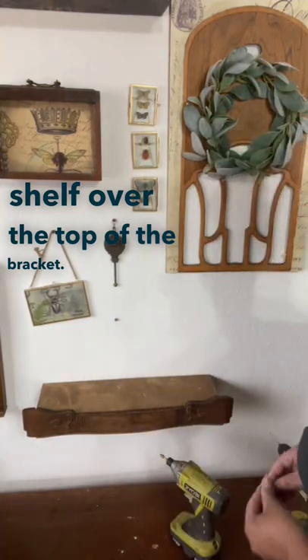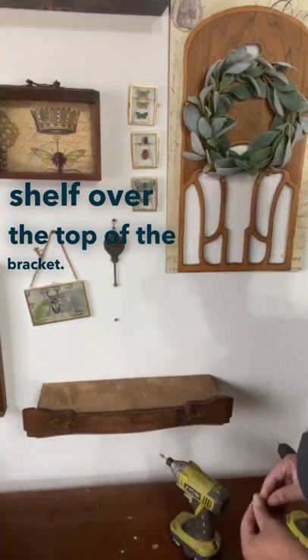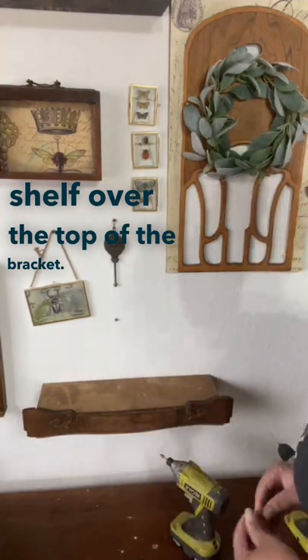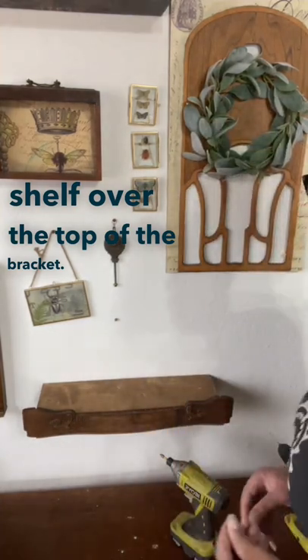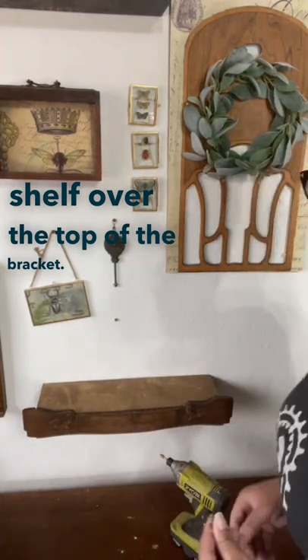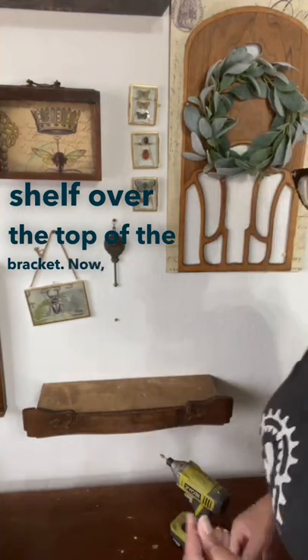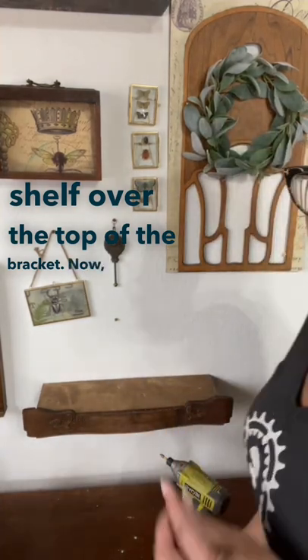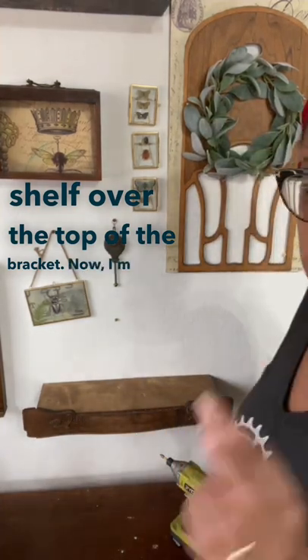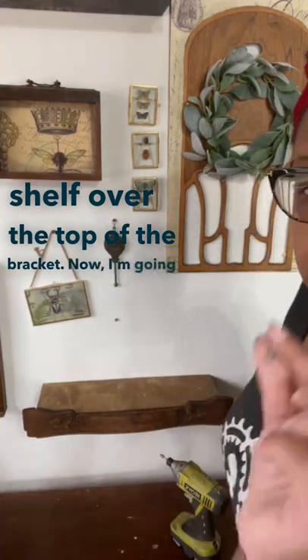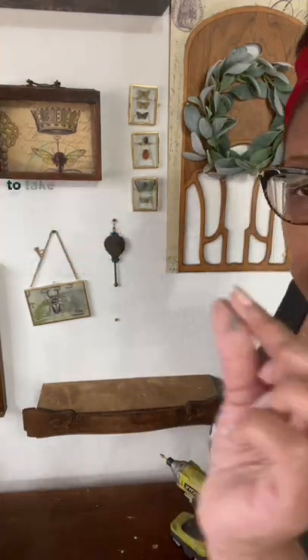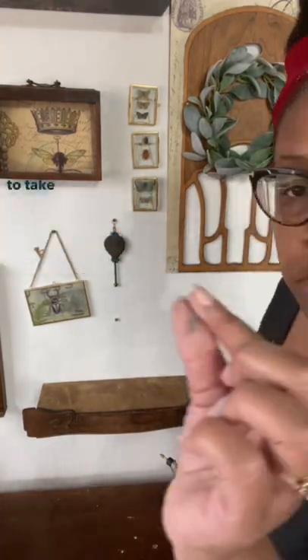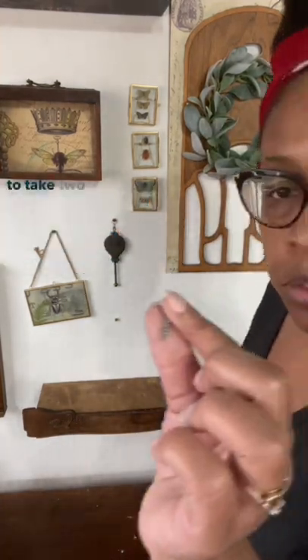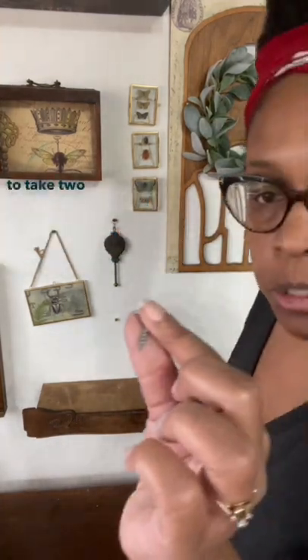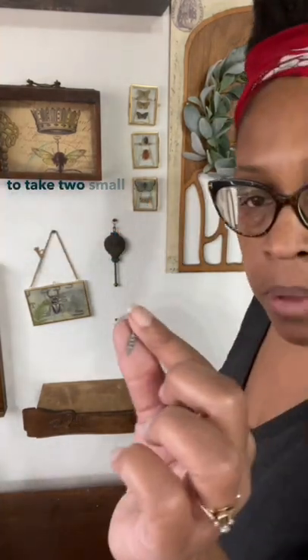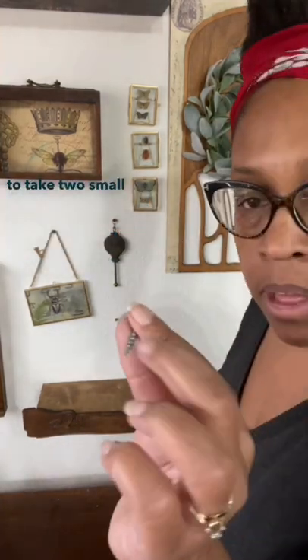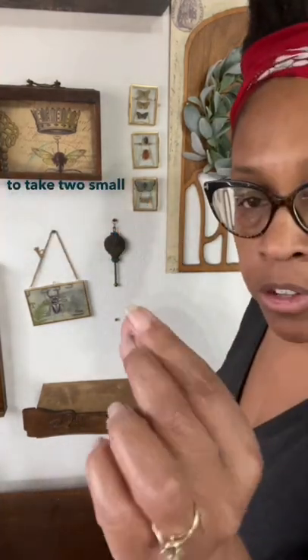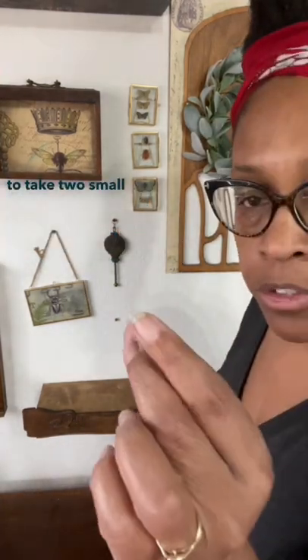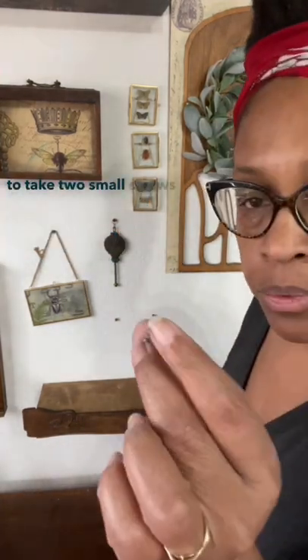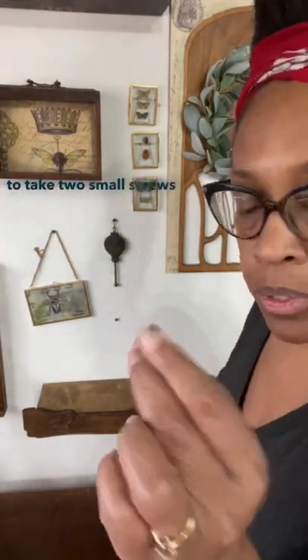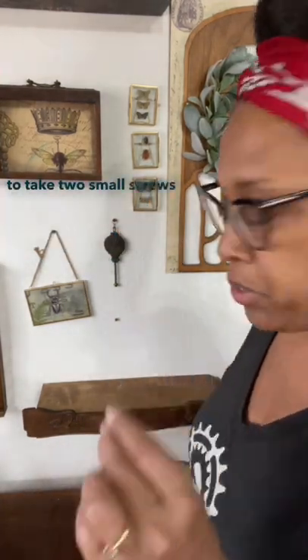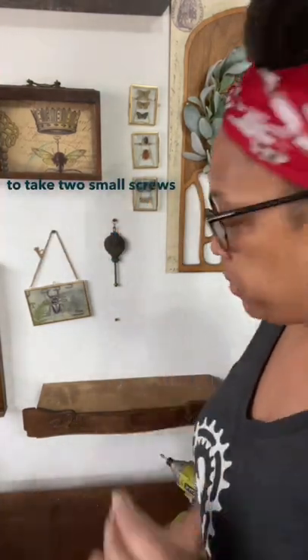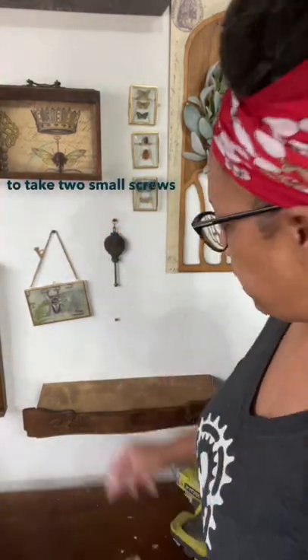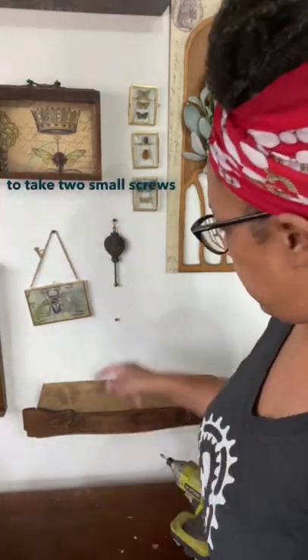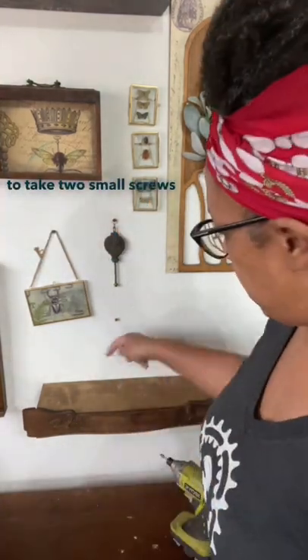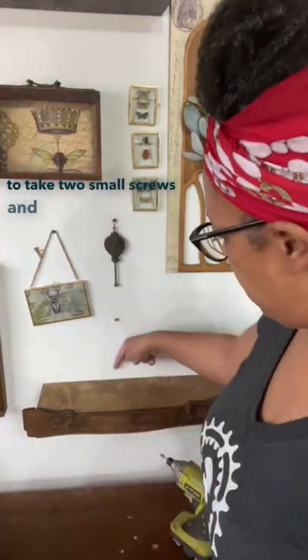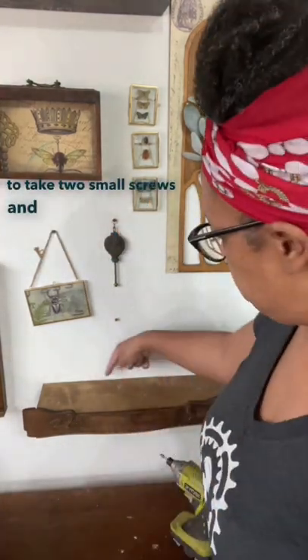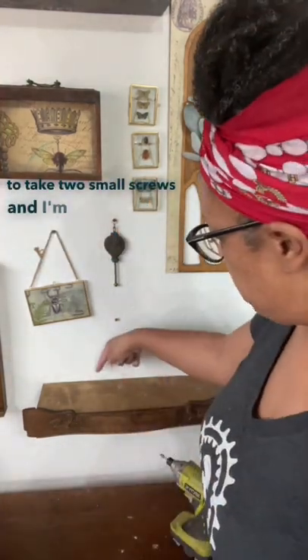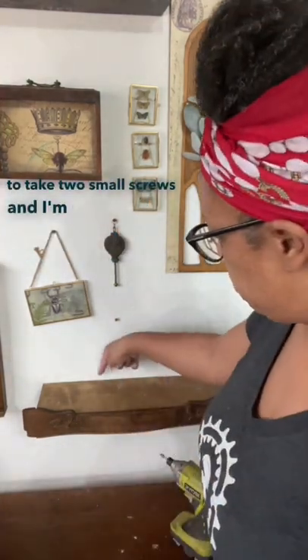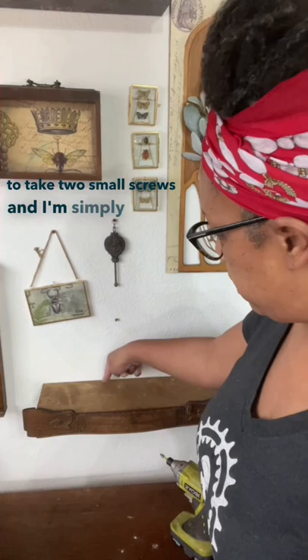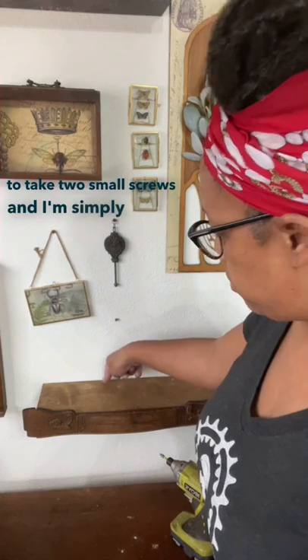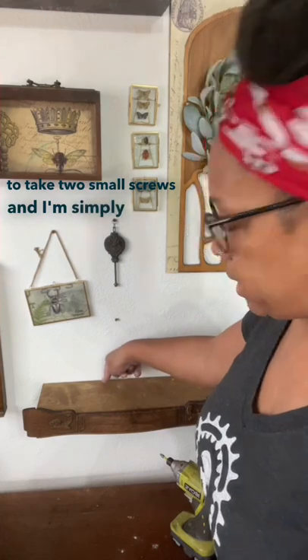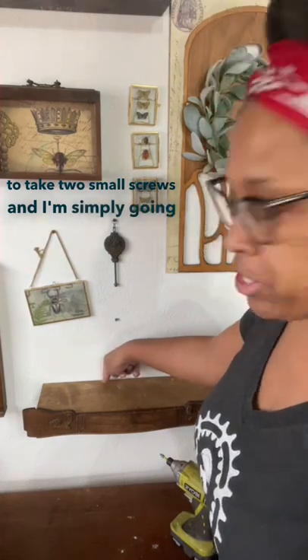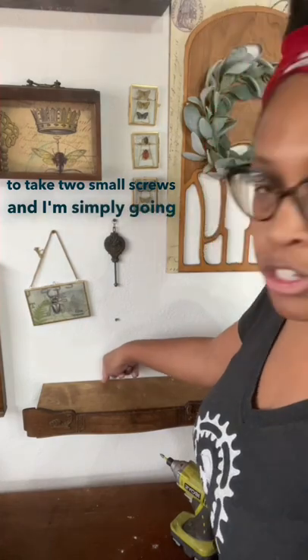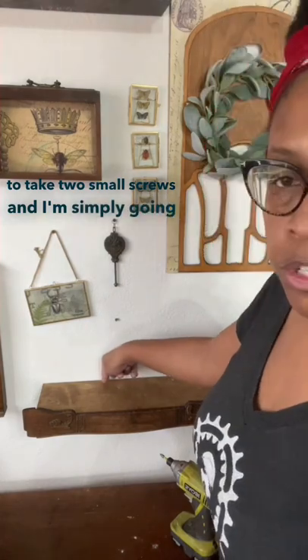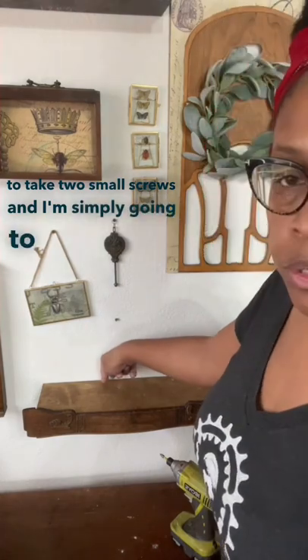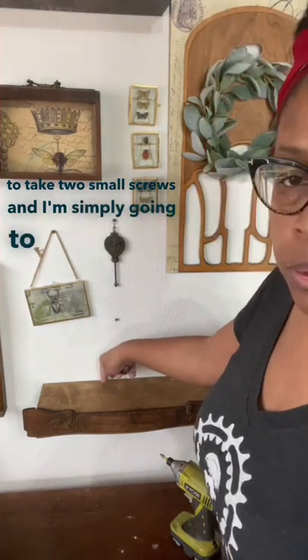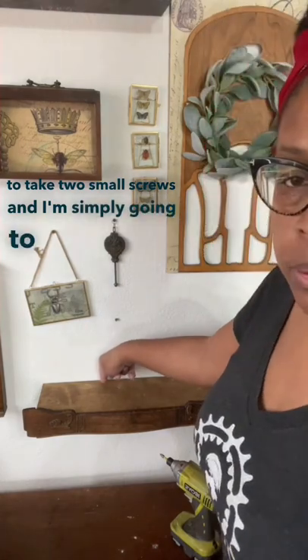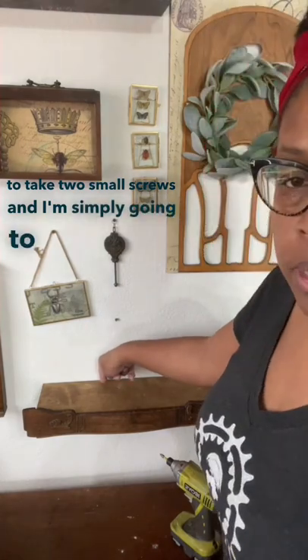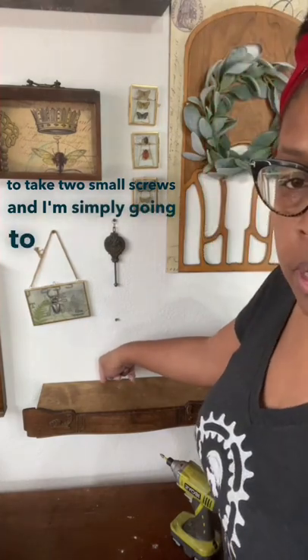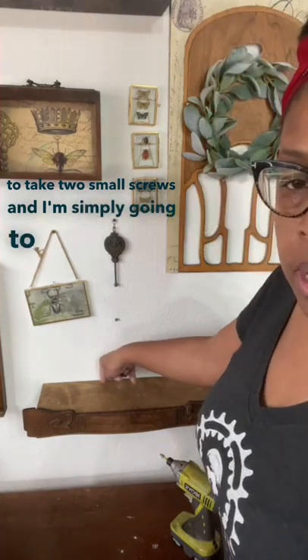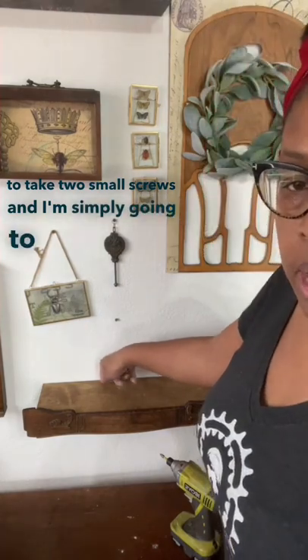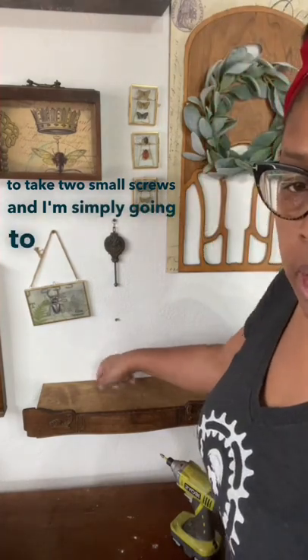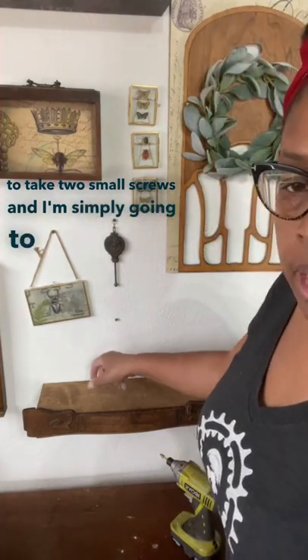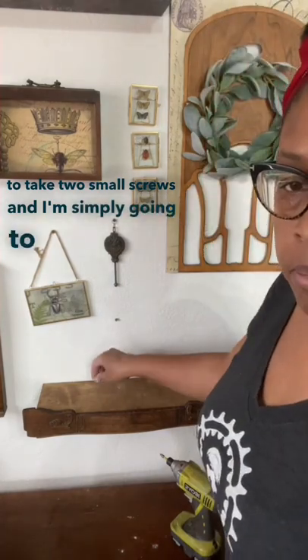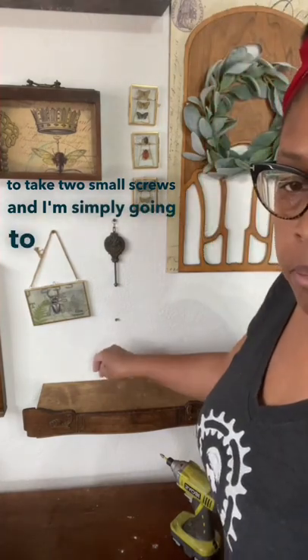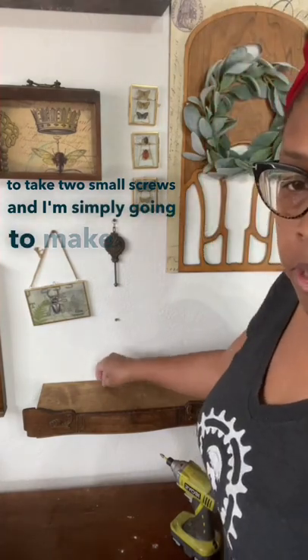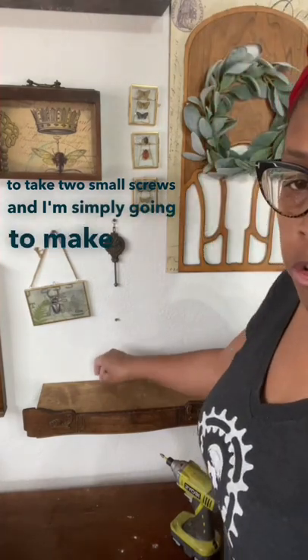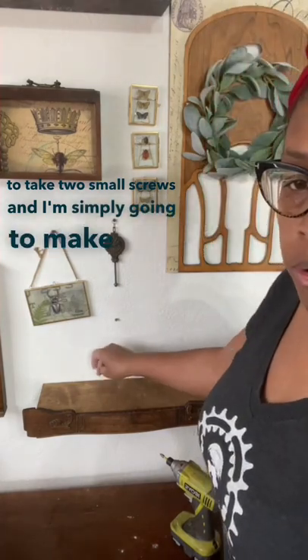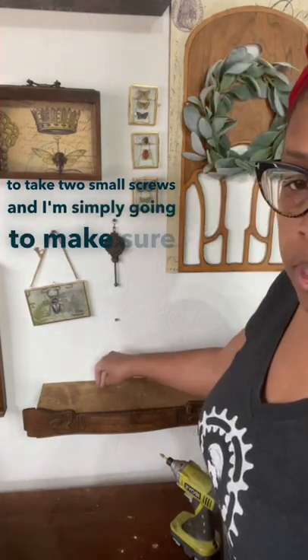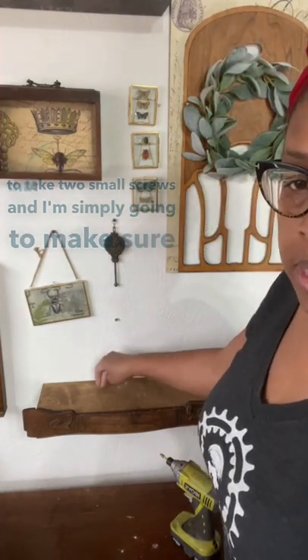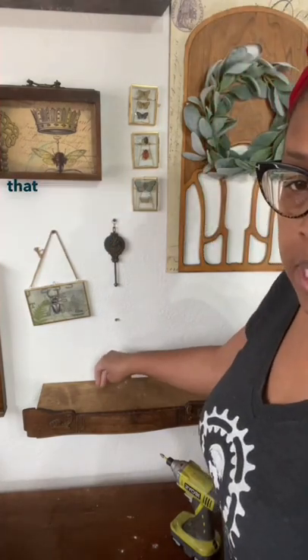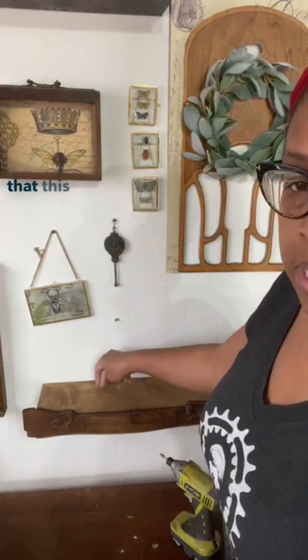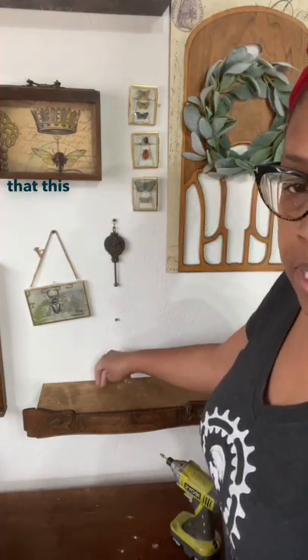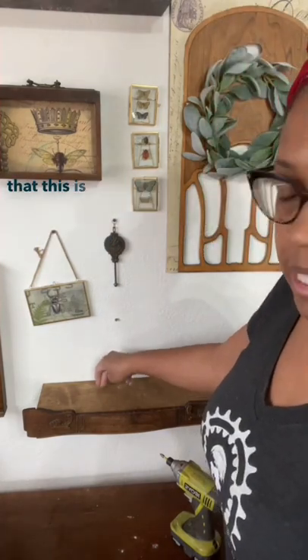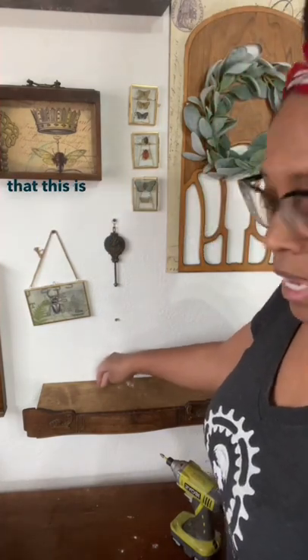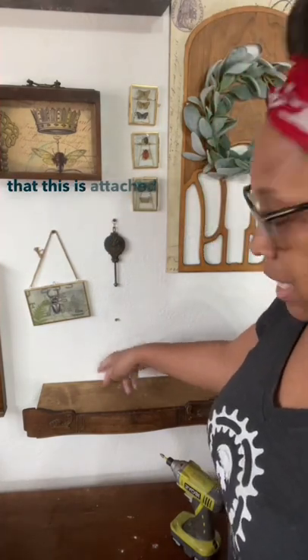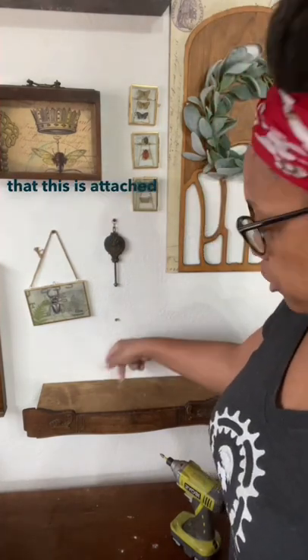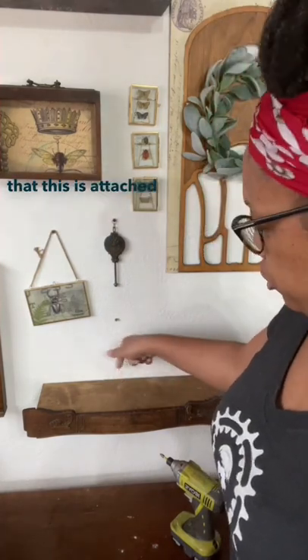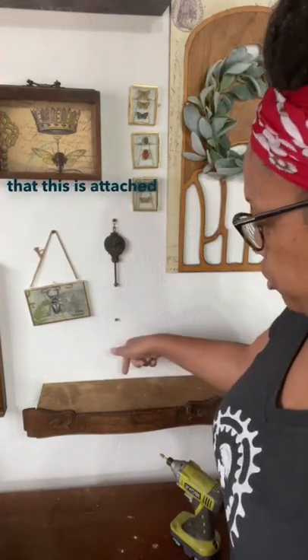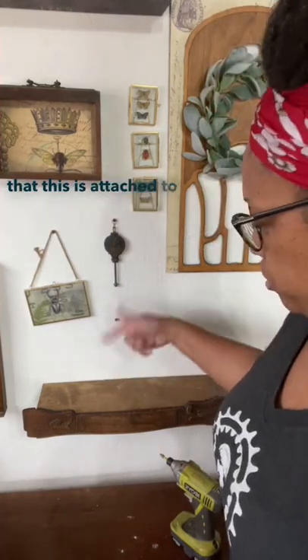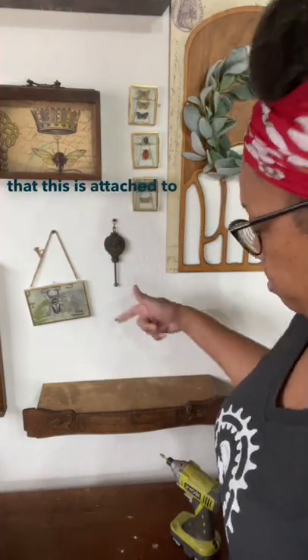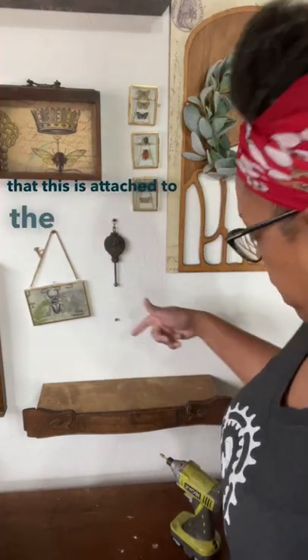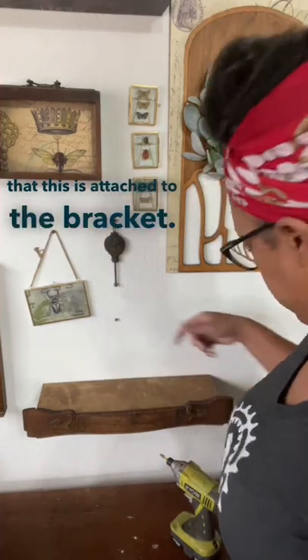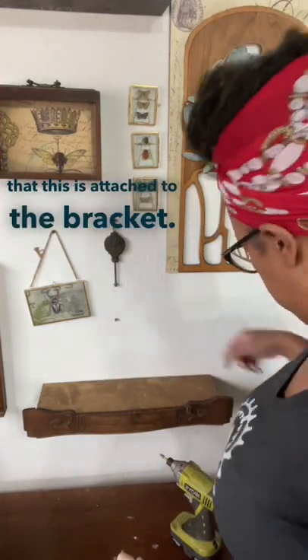Now I'm going to take two smaller screws and I'm simply going to make sure that this is attached to the bracket.